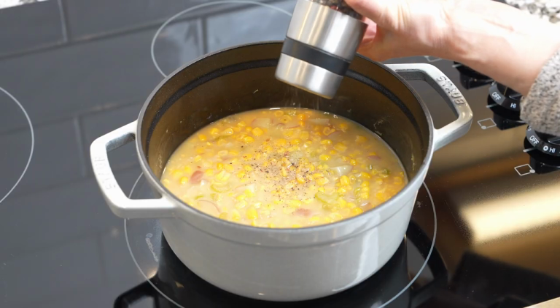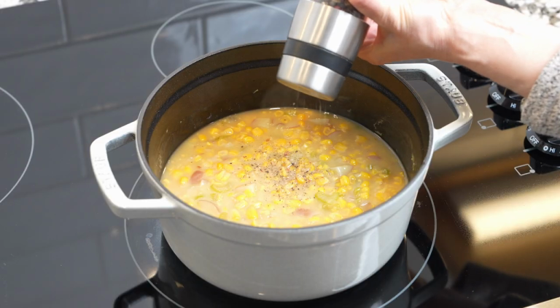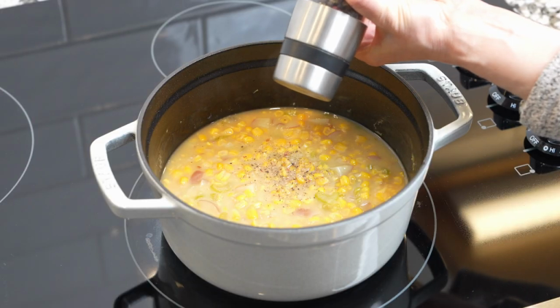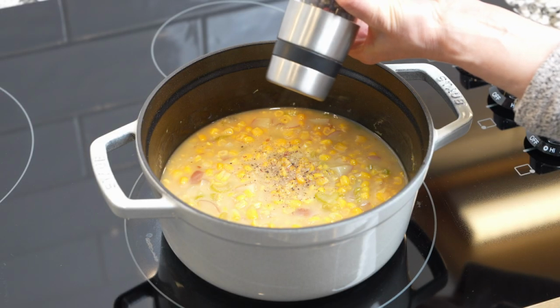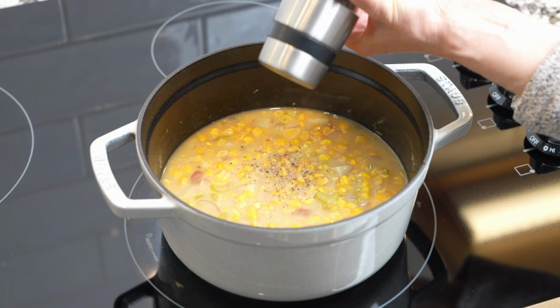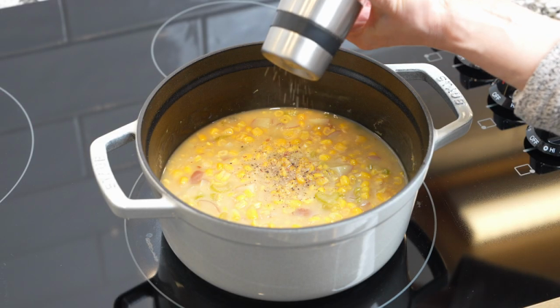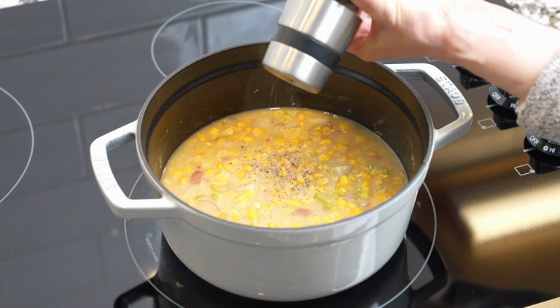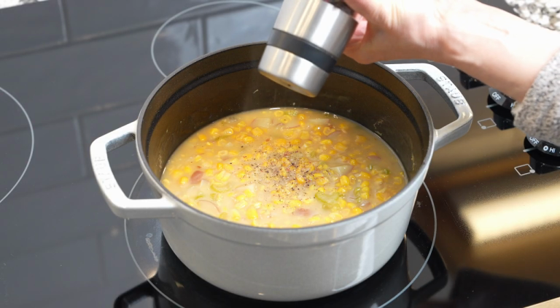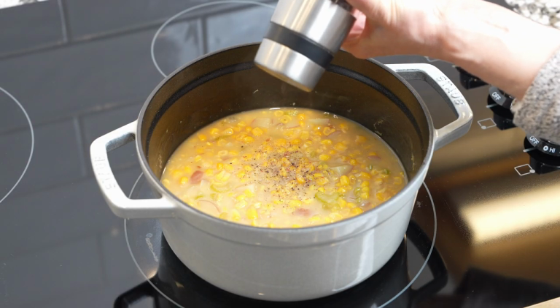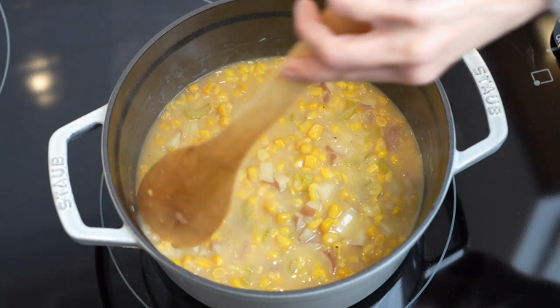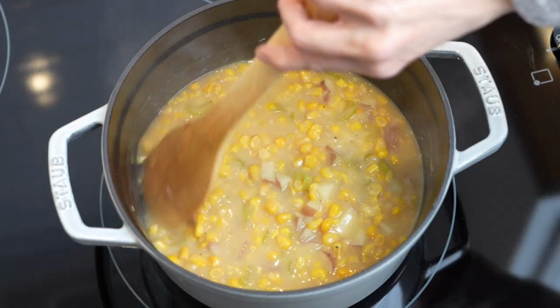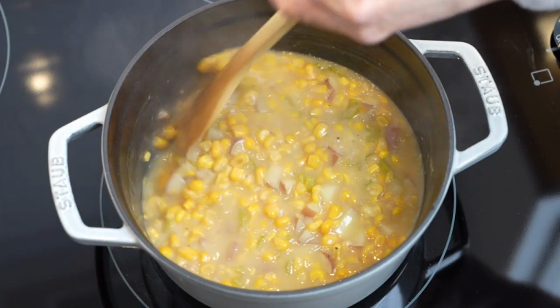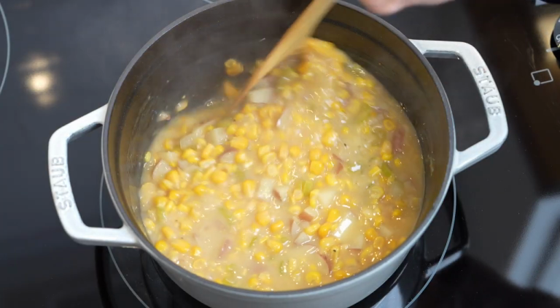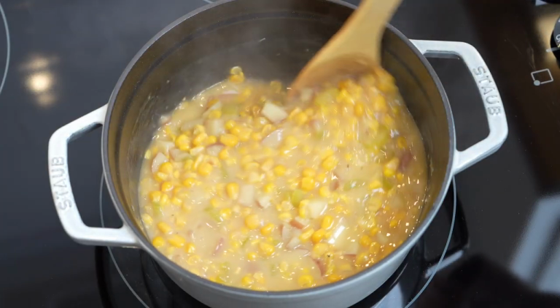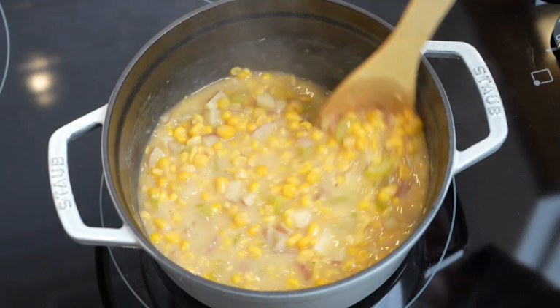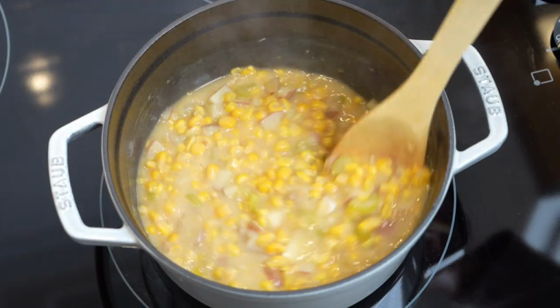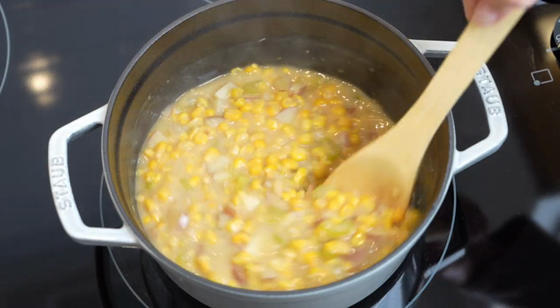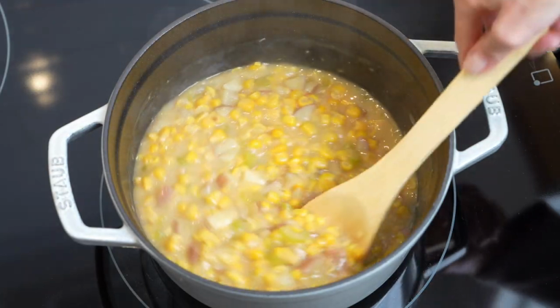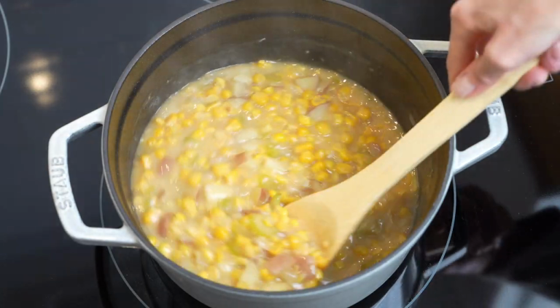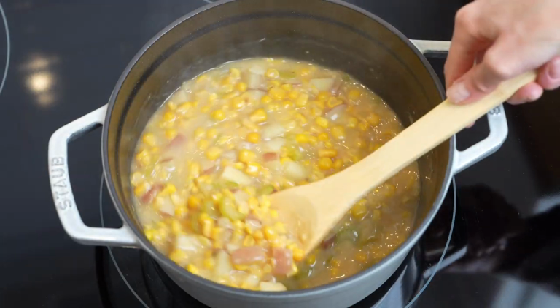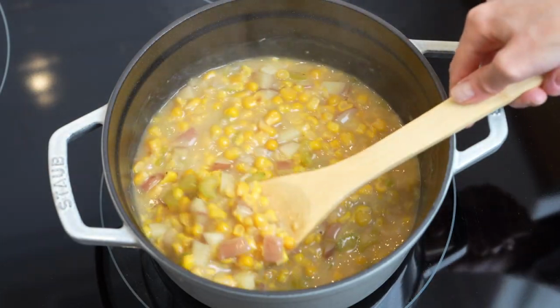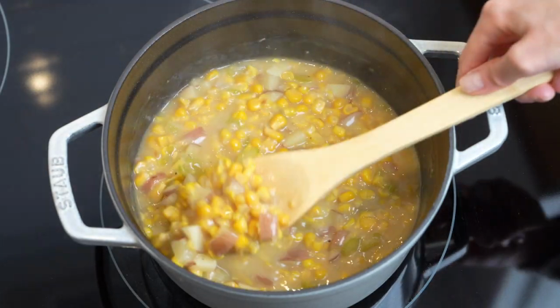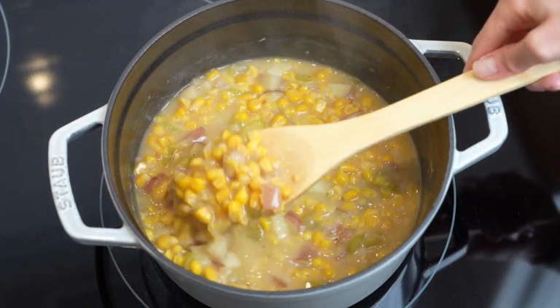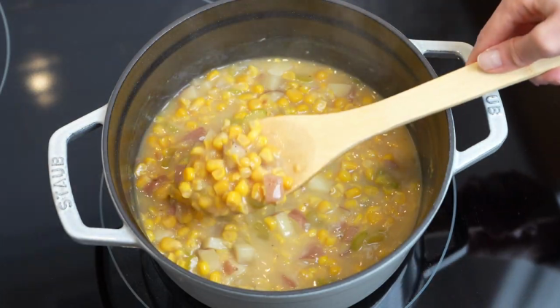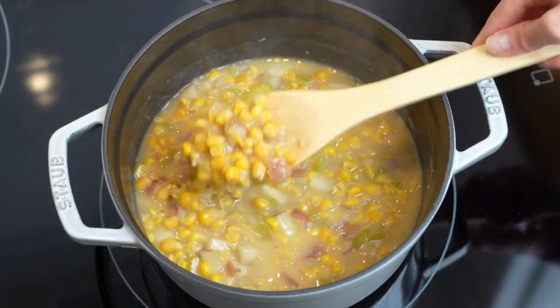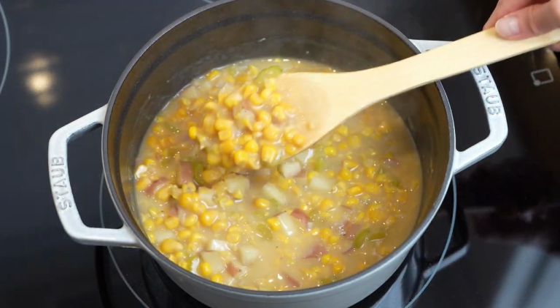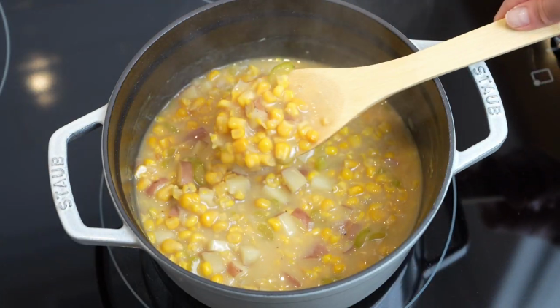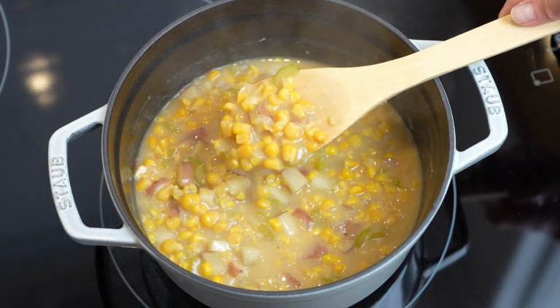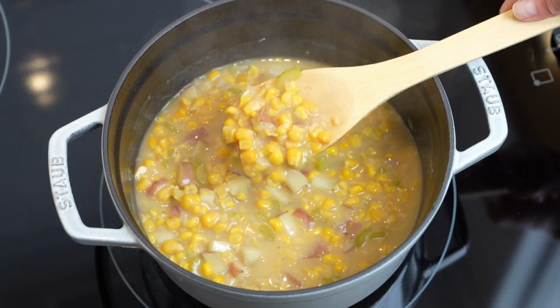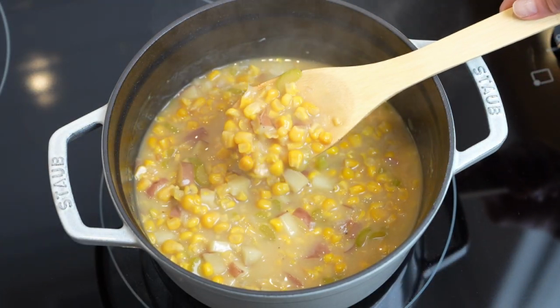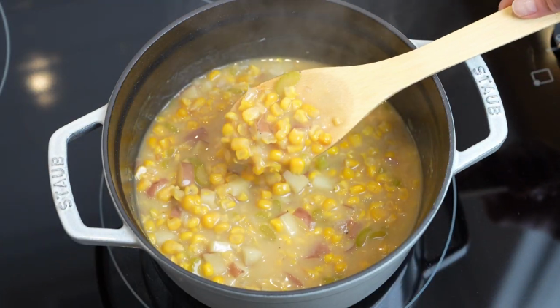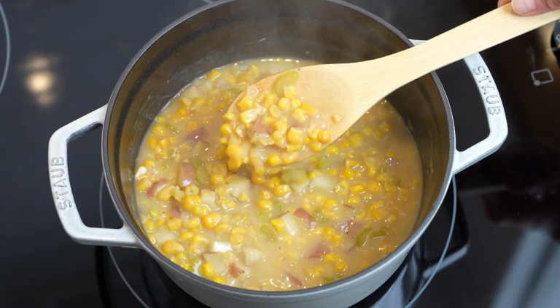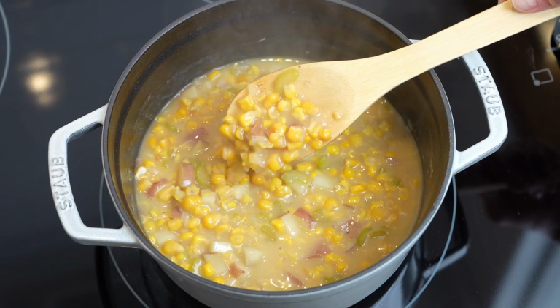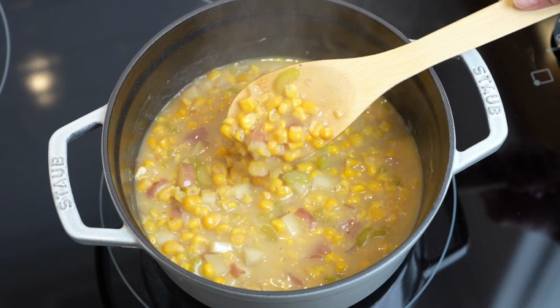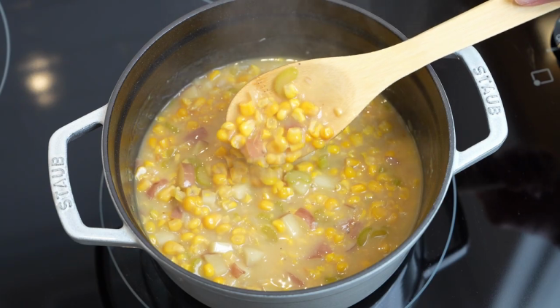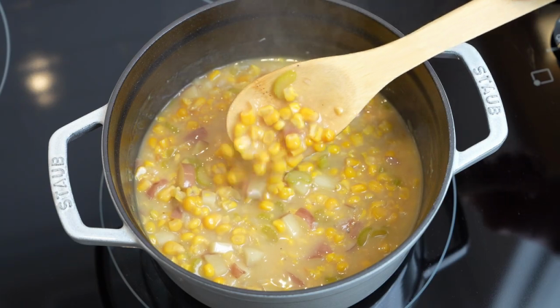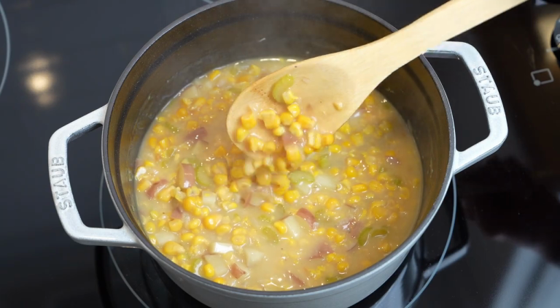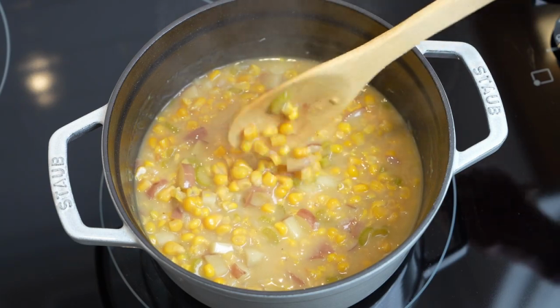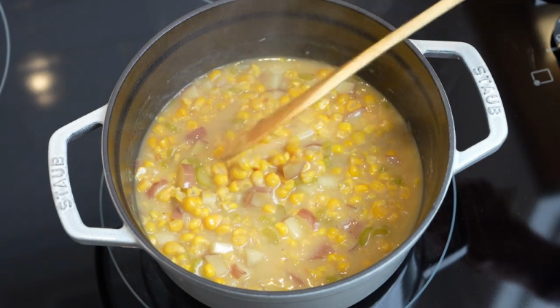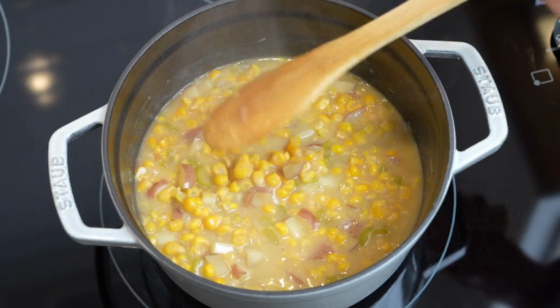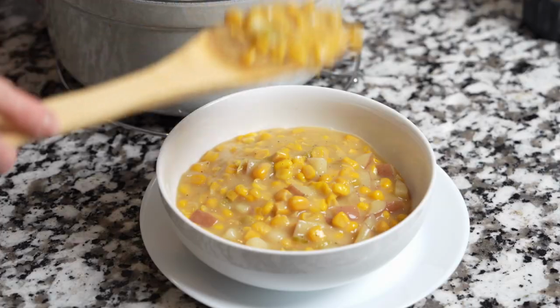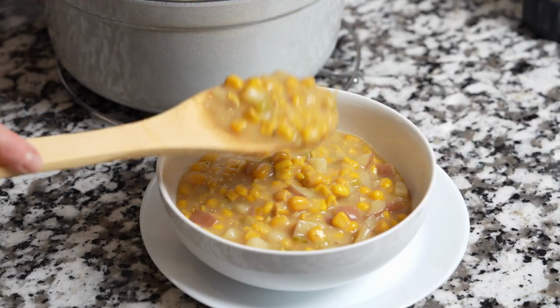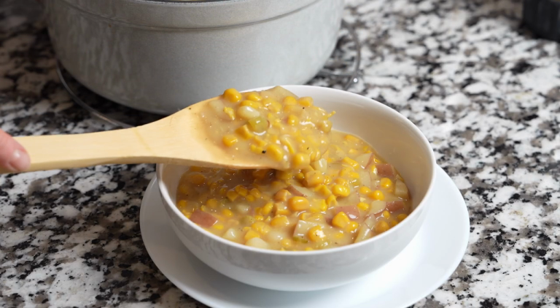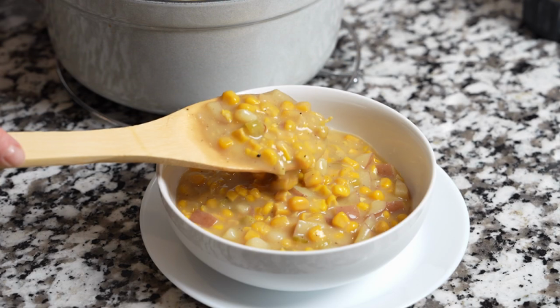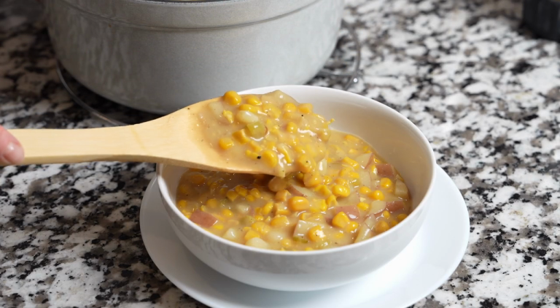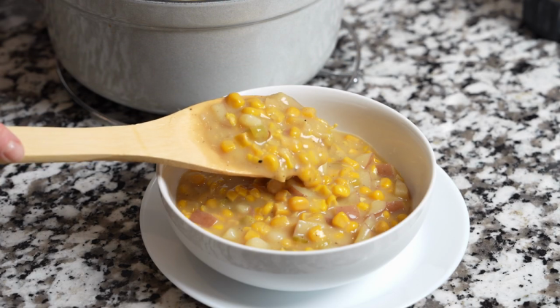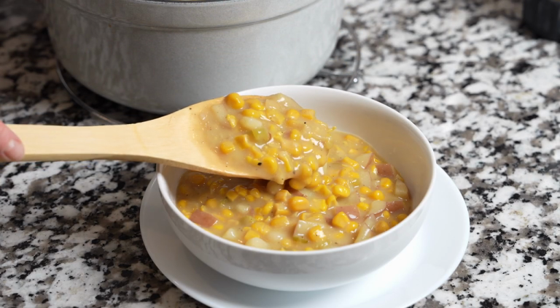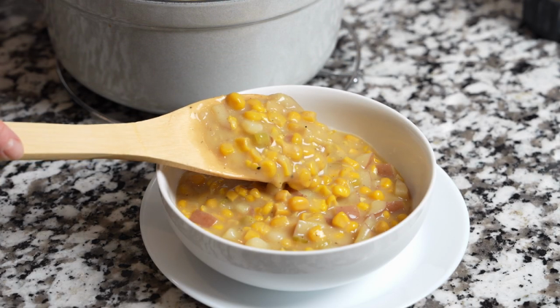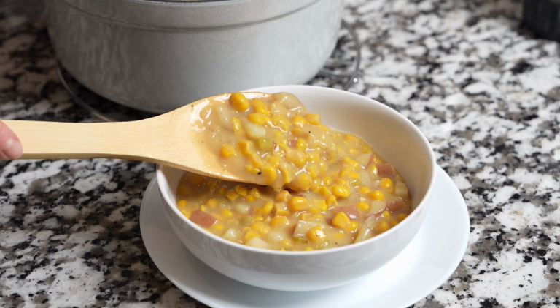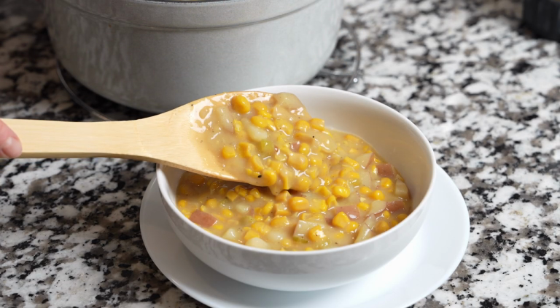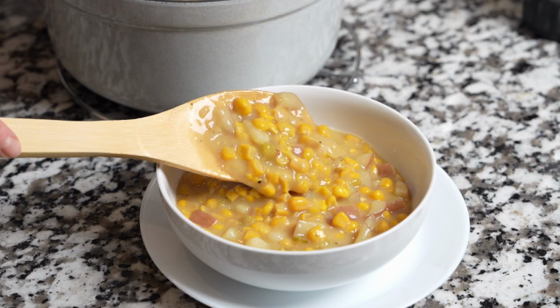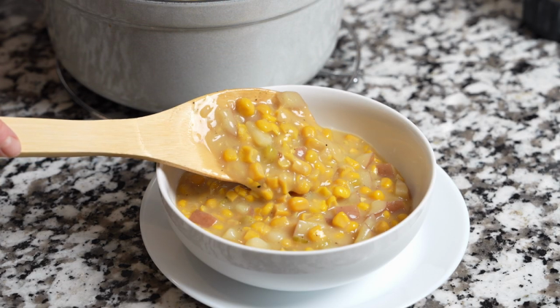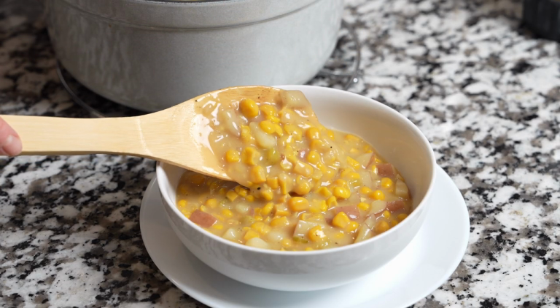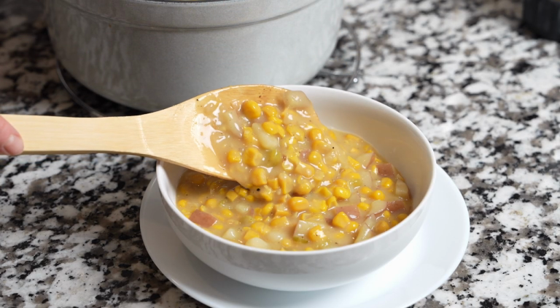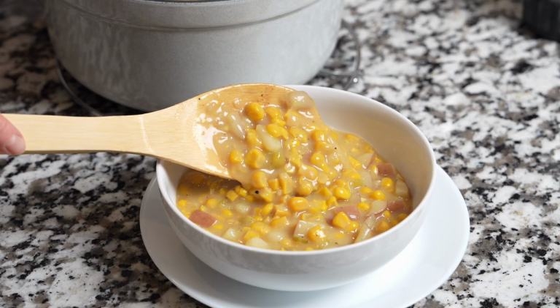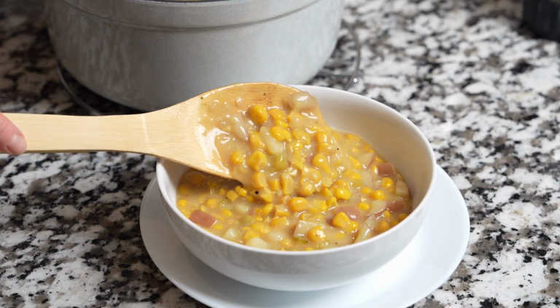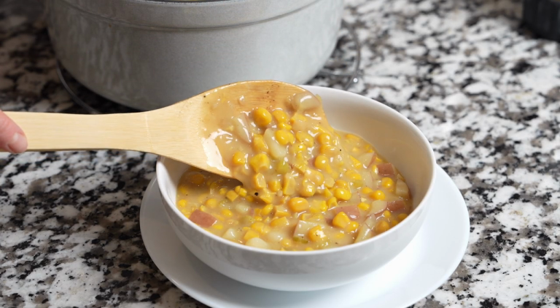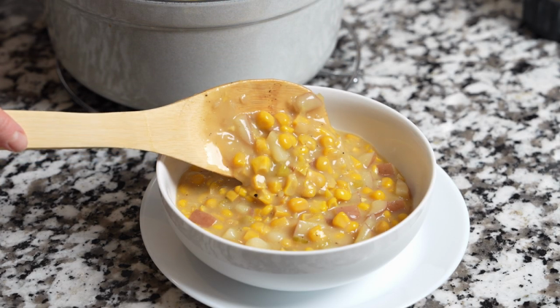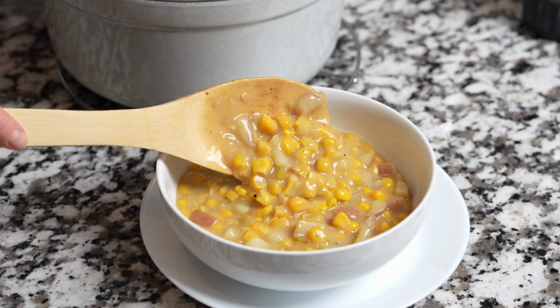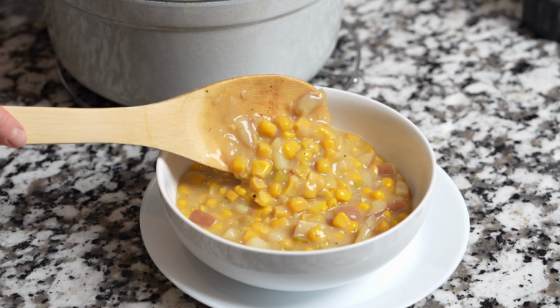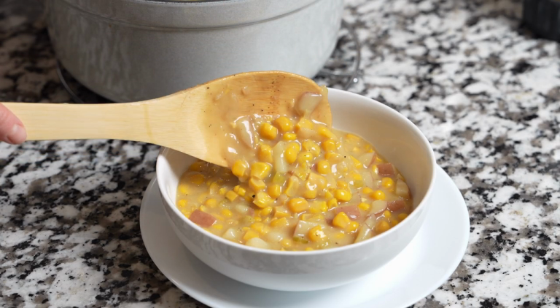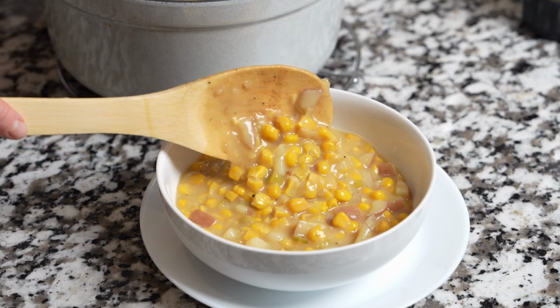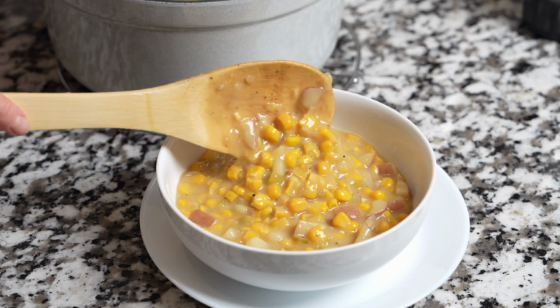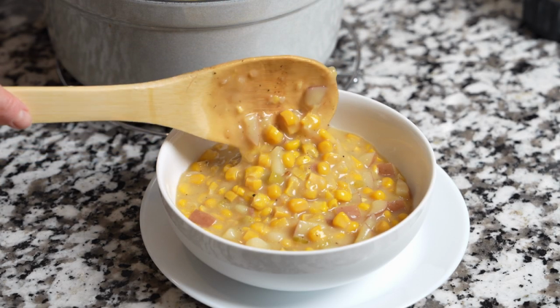Right before serving, sprinkle with some green onions and parsley, and enjoy this corn chowder while it's still hot and so creamy.